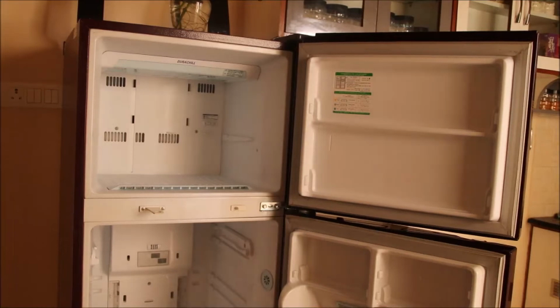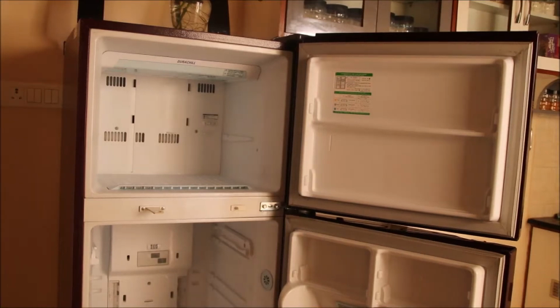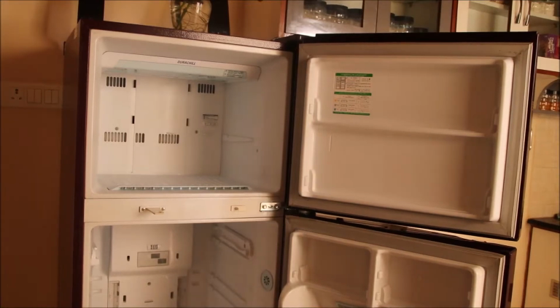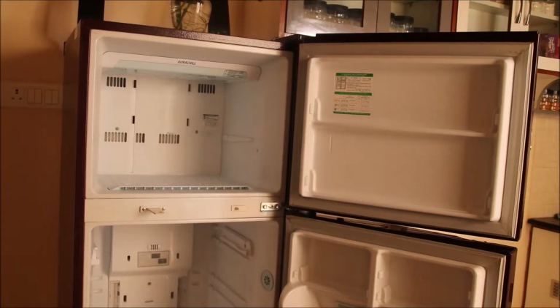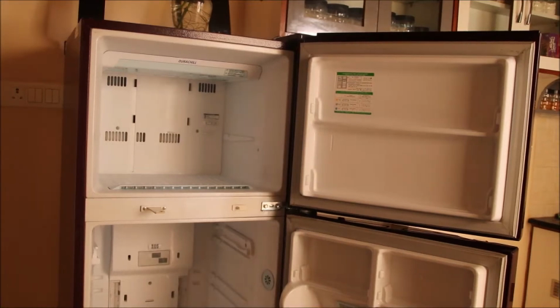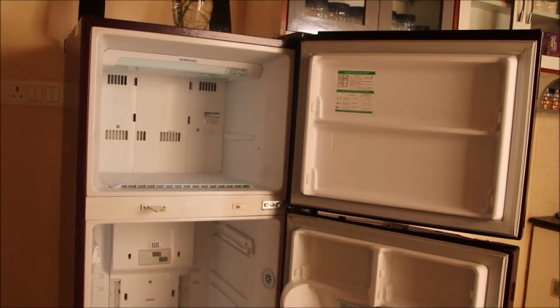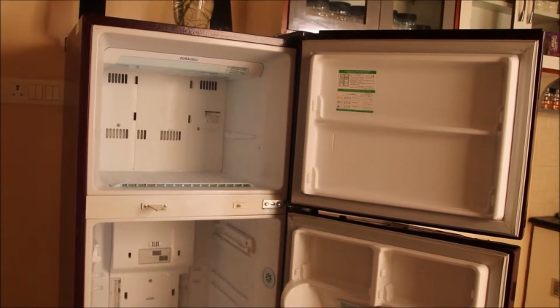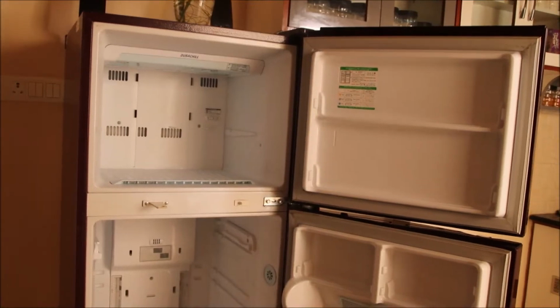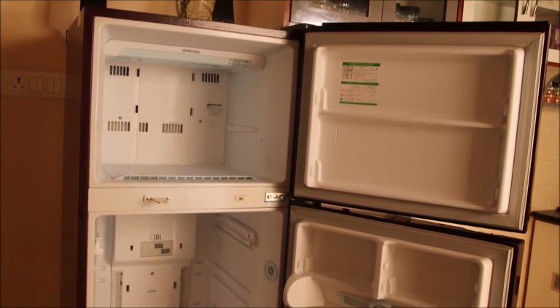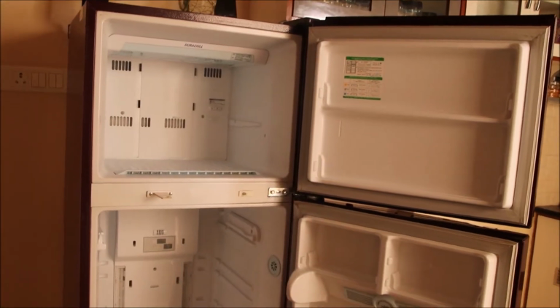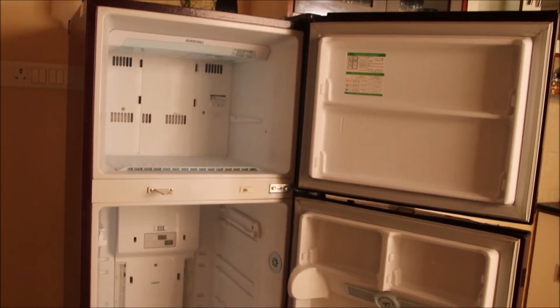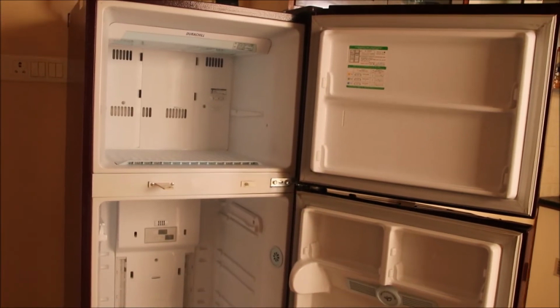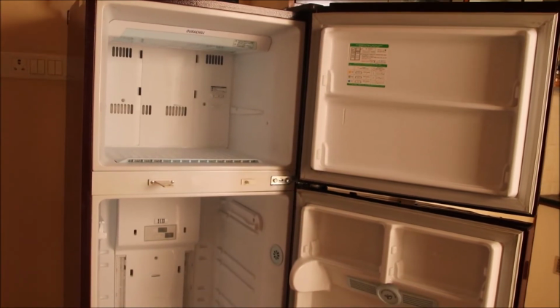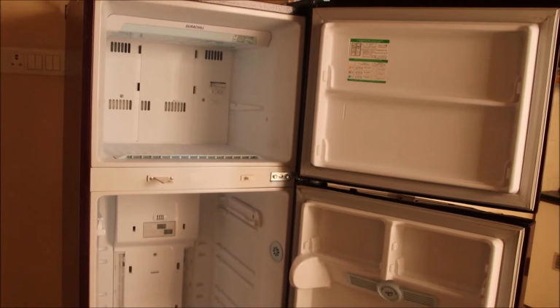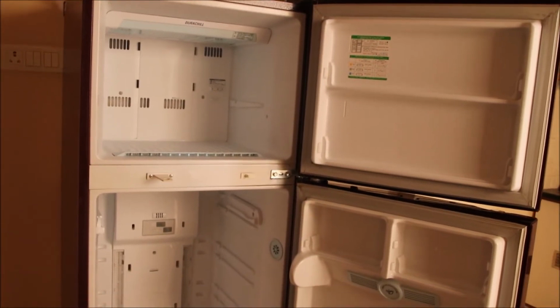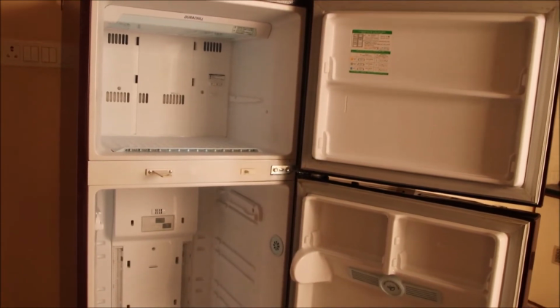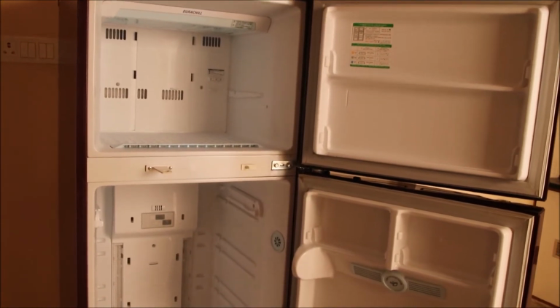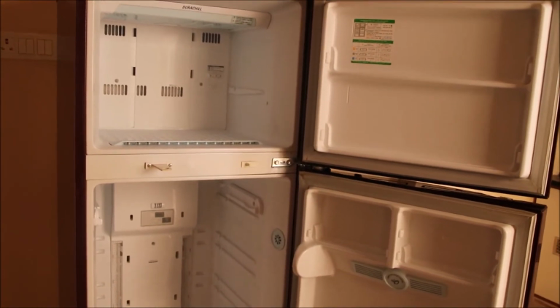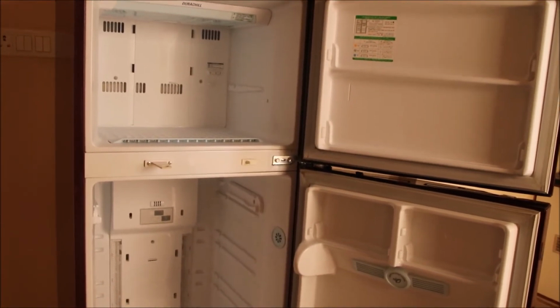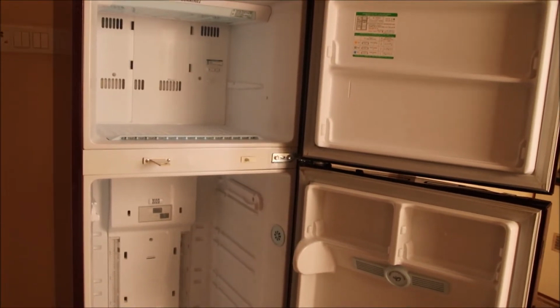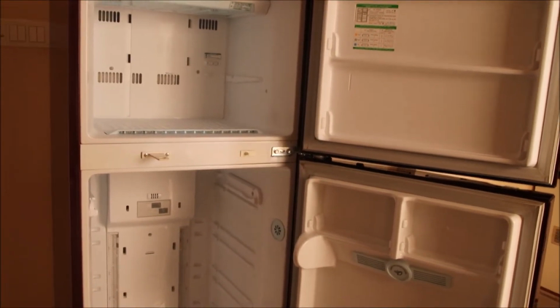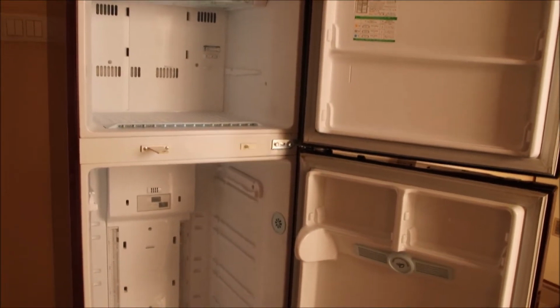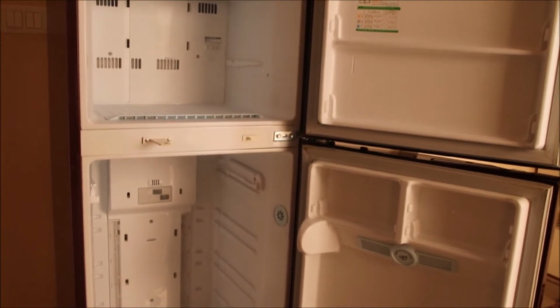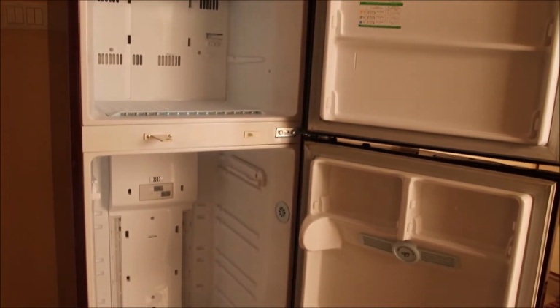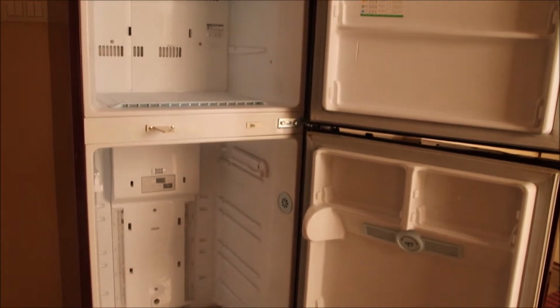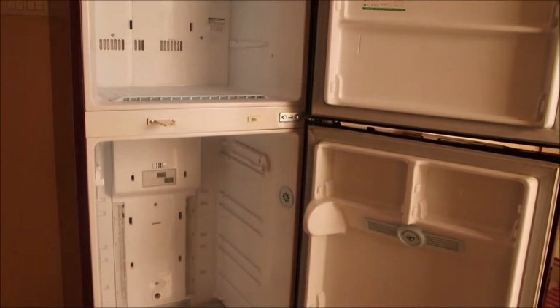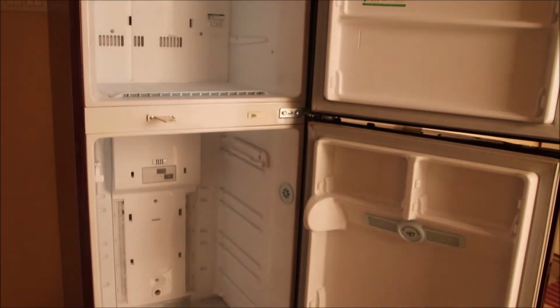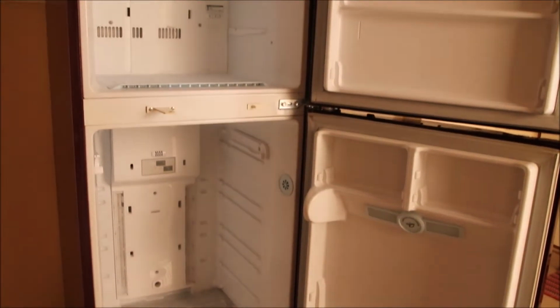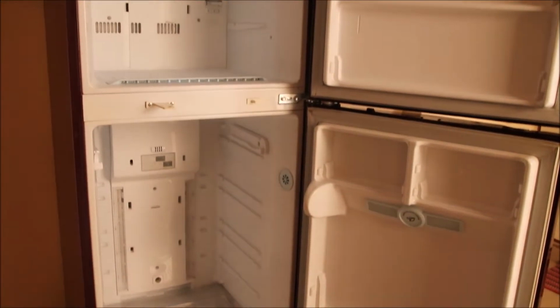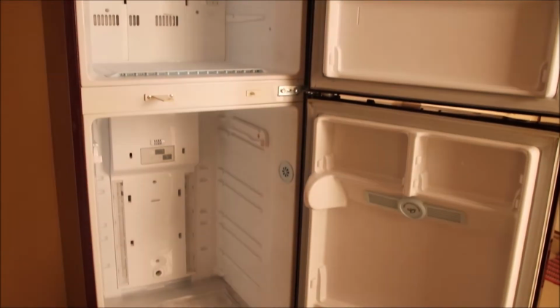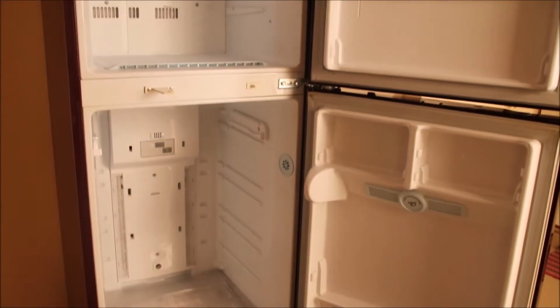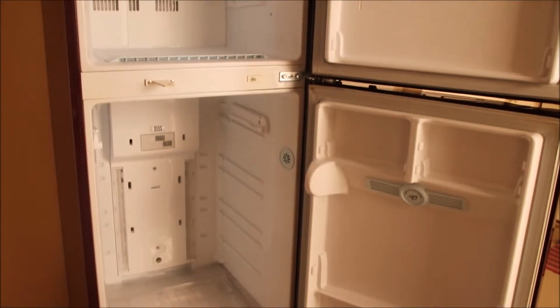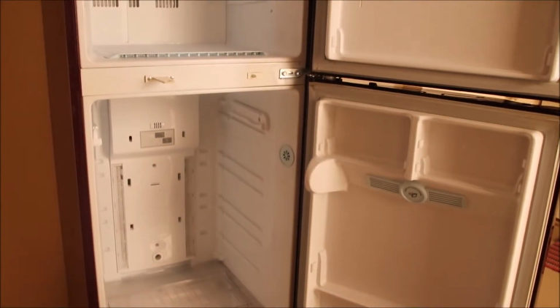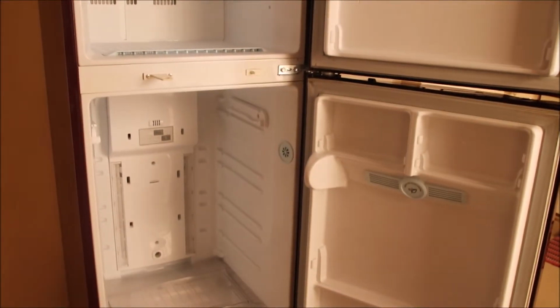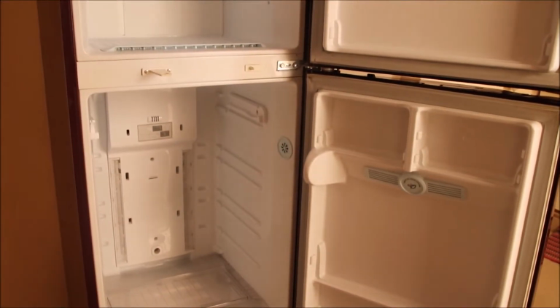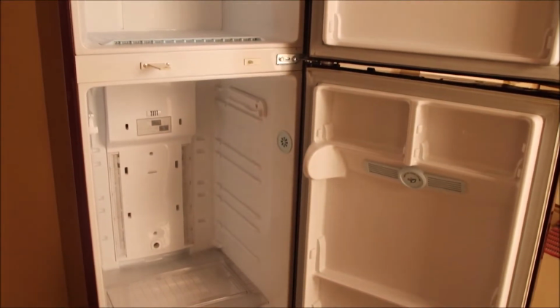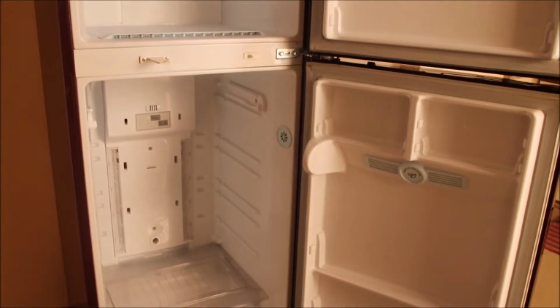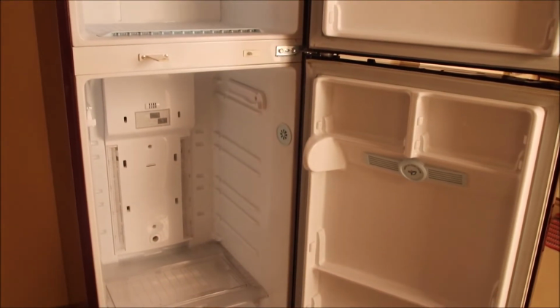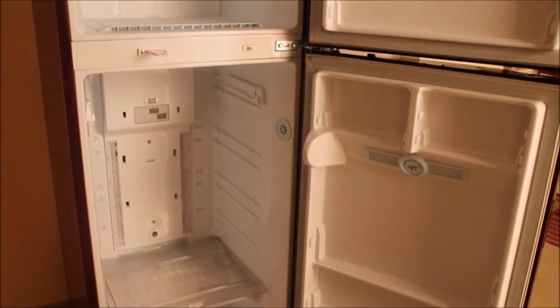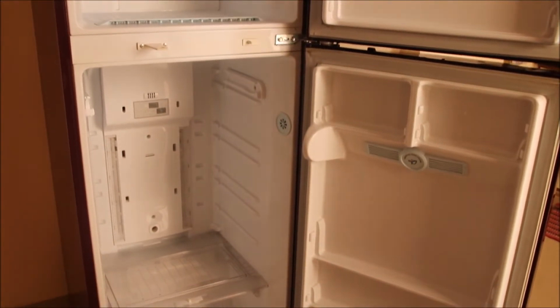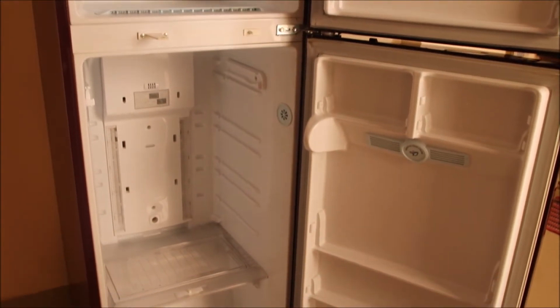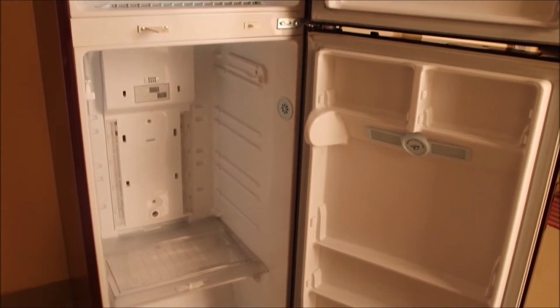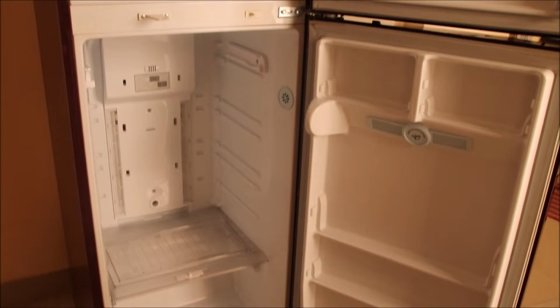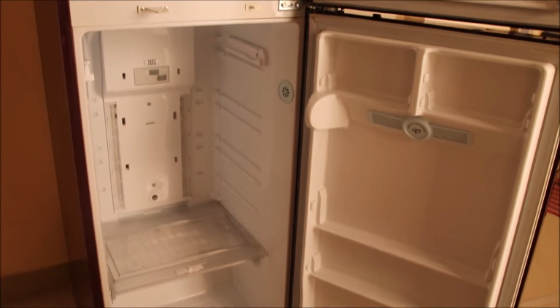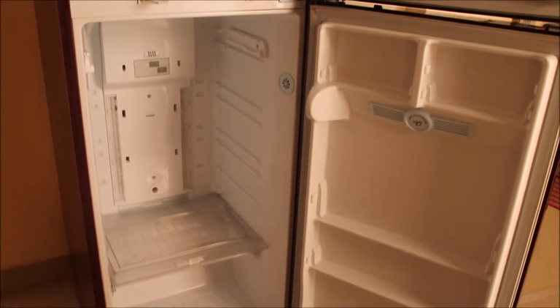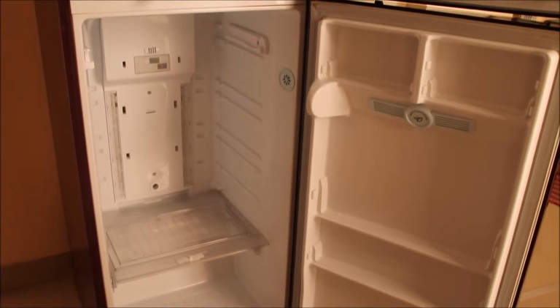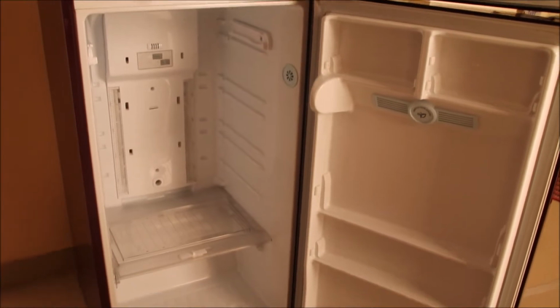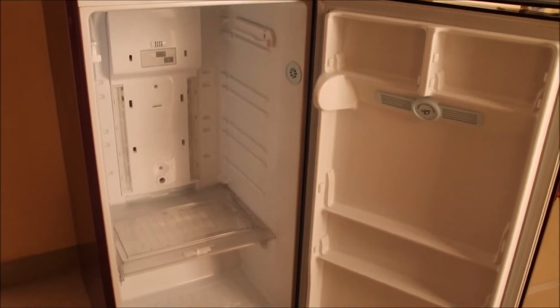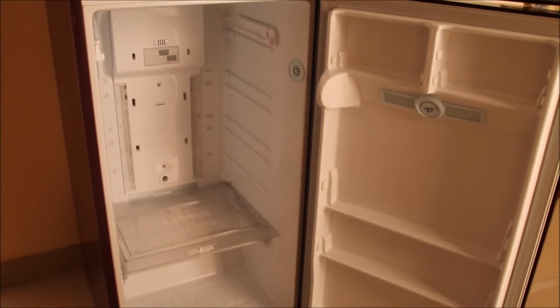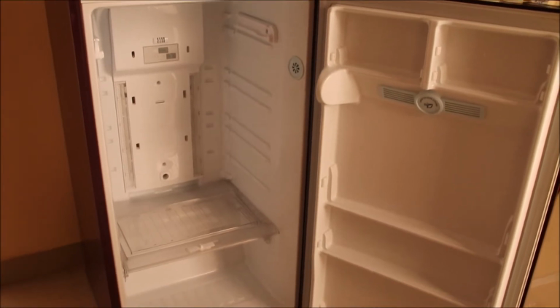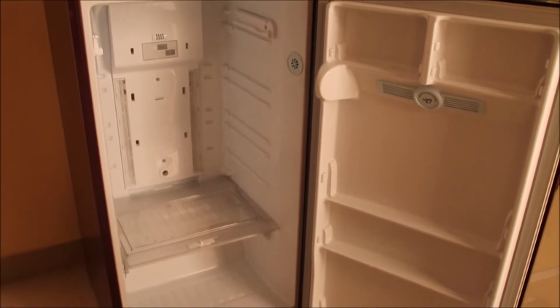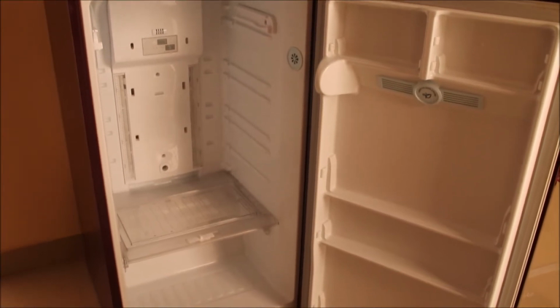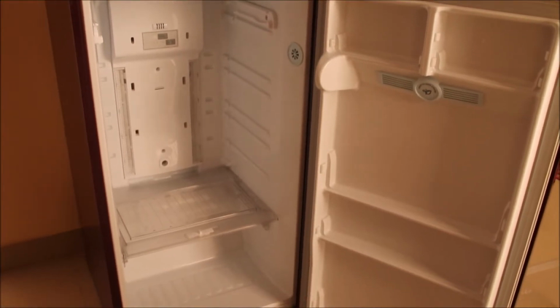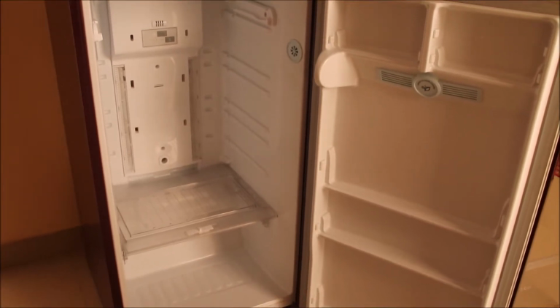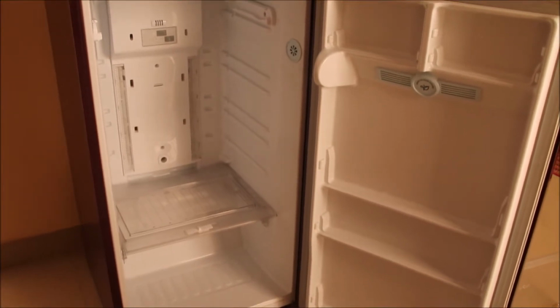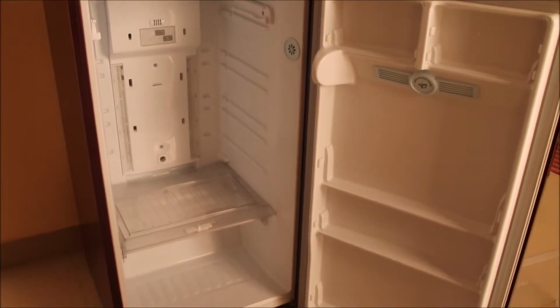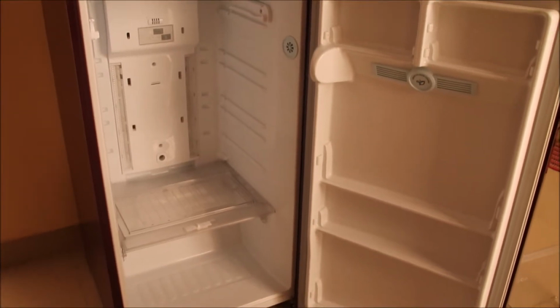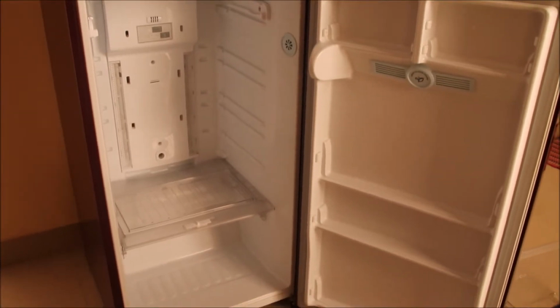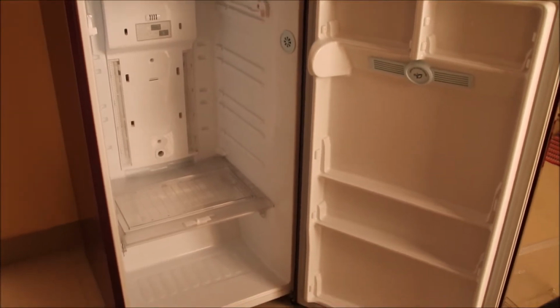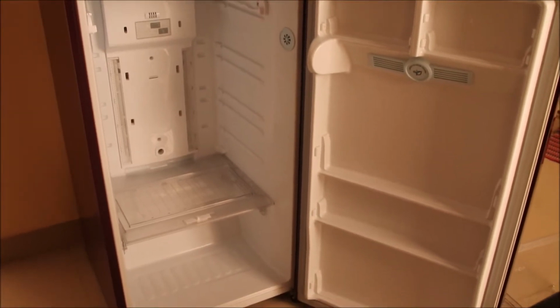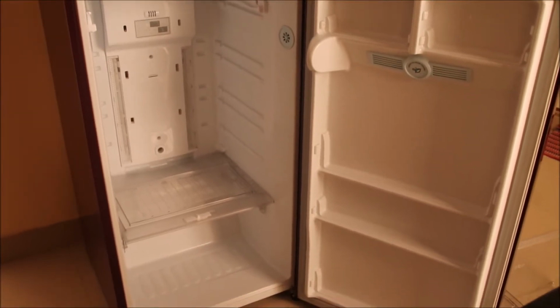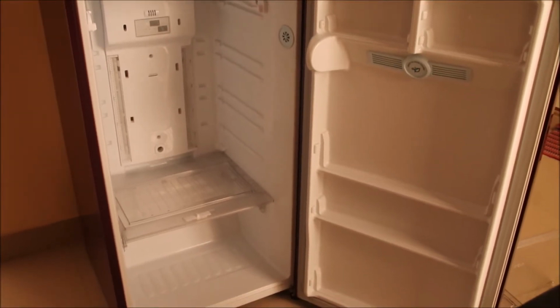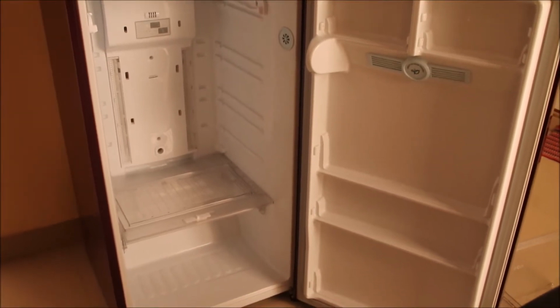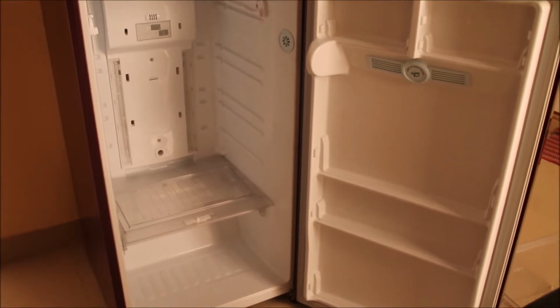Hello friends, welcome back to my channel. Today's video is about how I clean, organize, and adjust the temperature of my refrigerator. So let's get started.